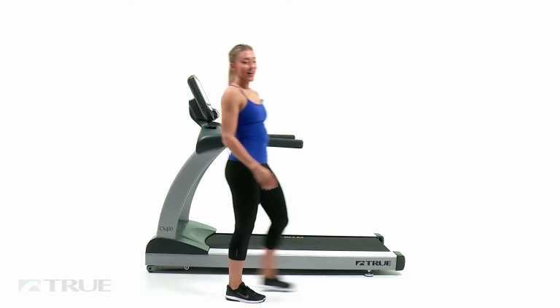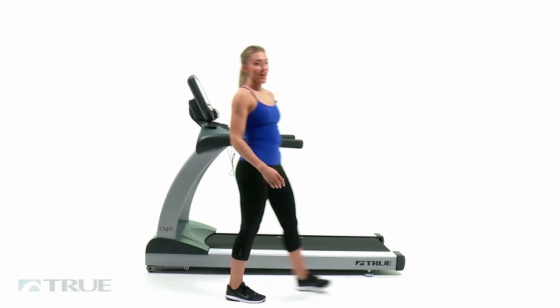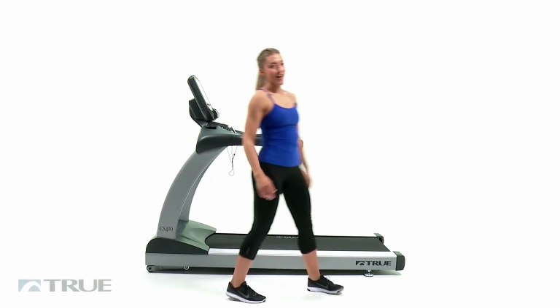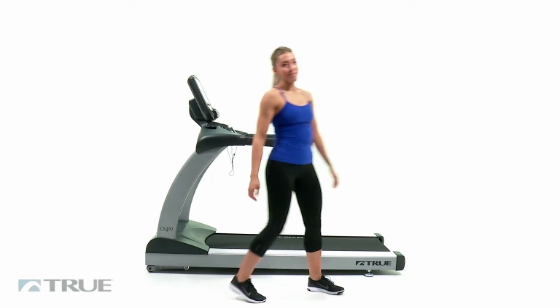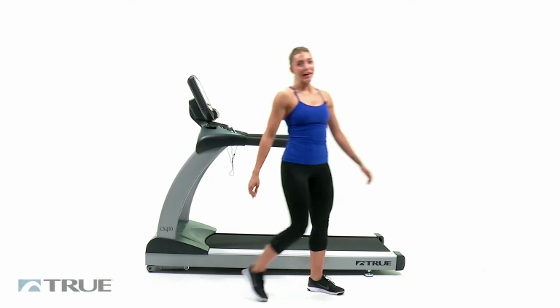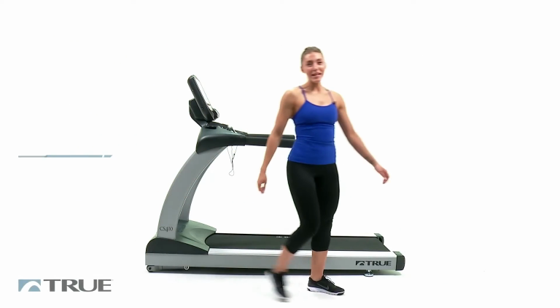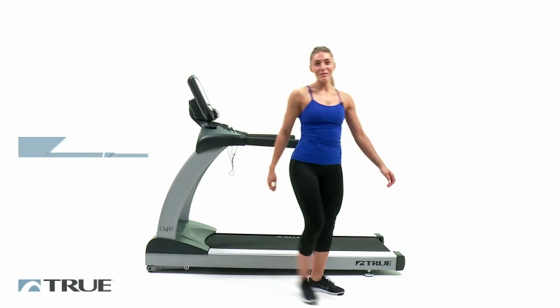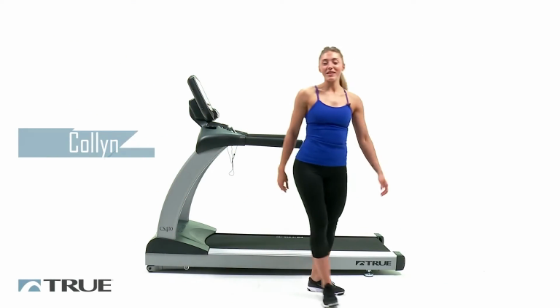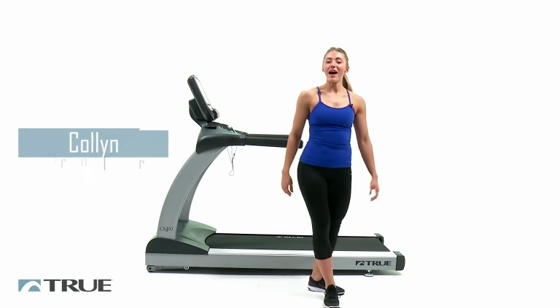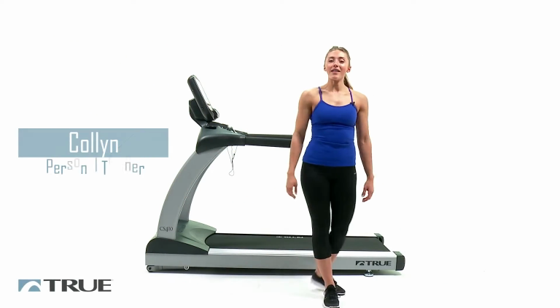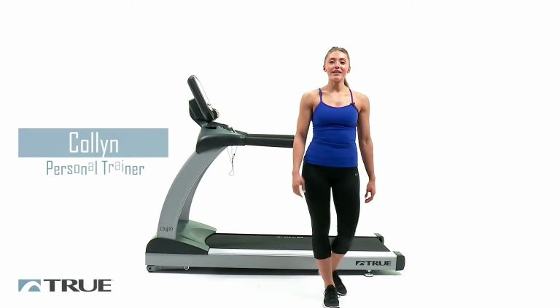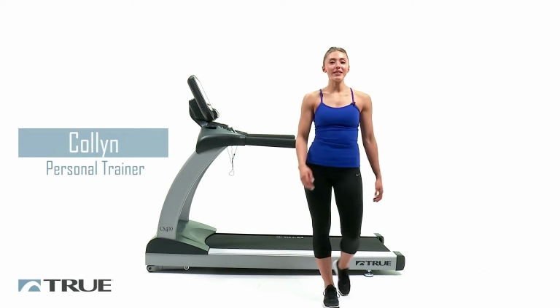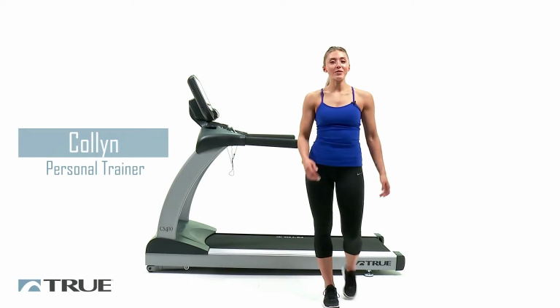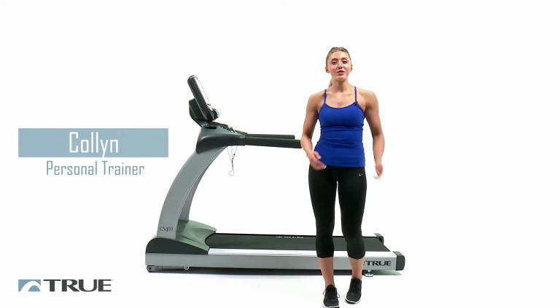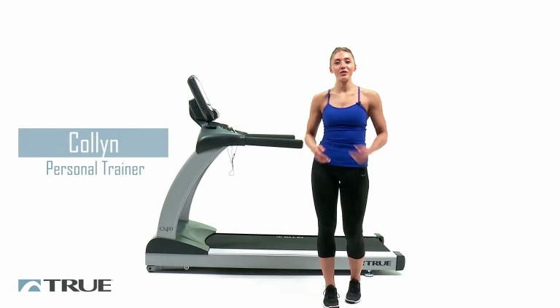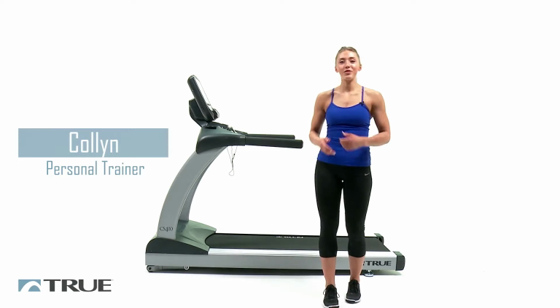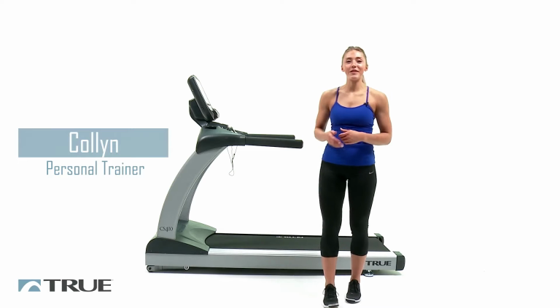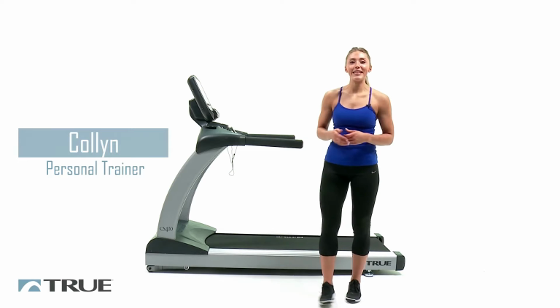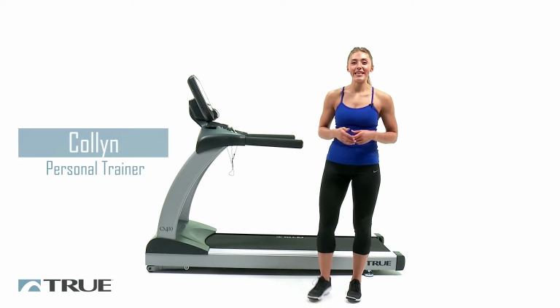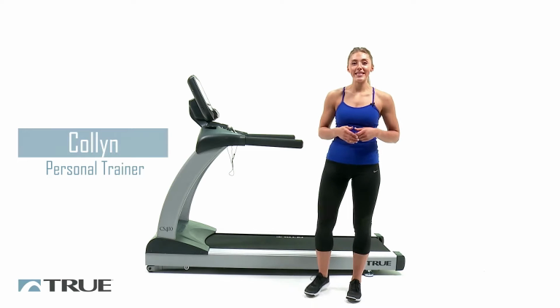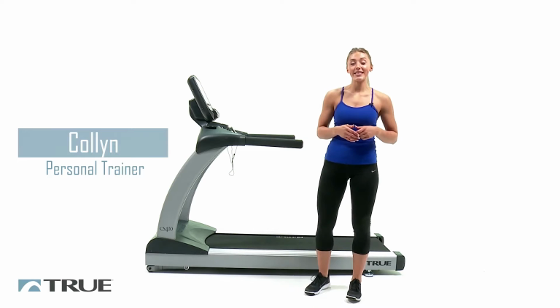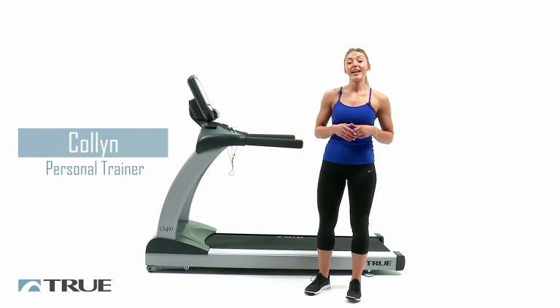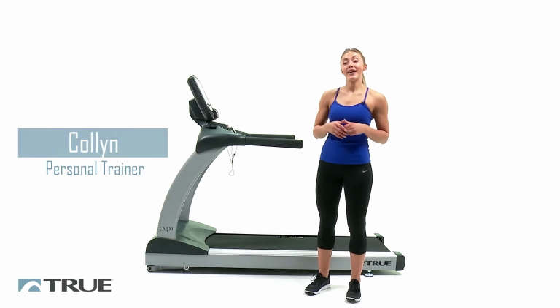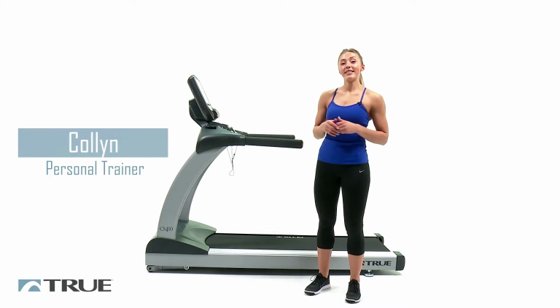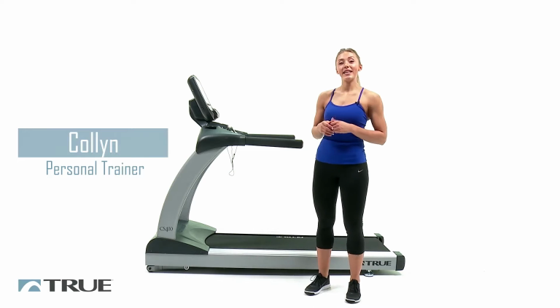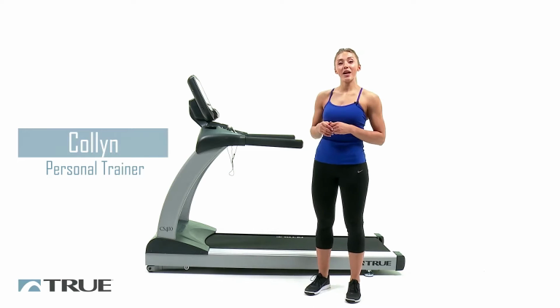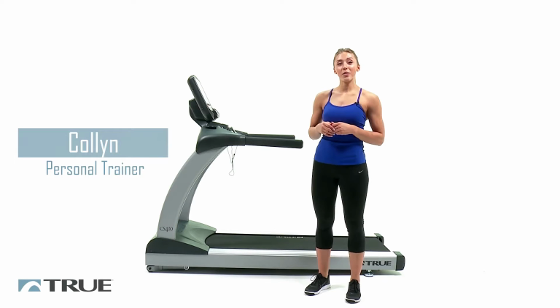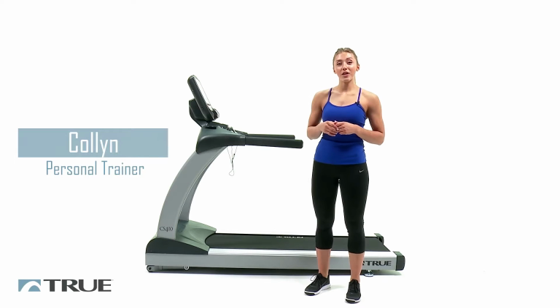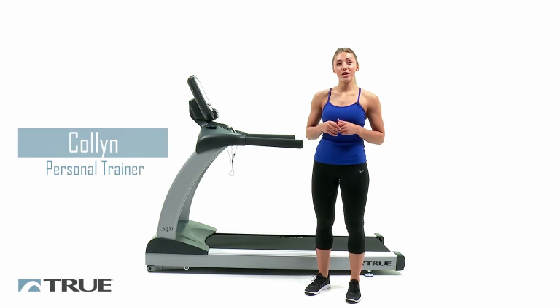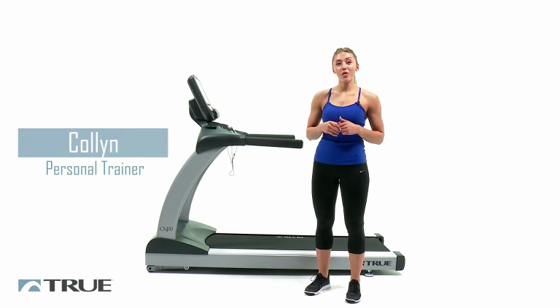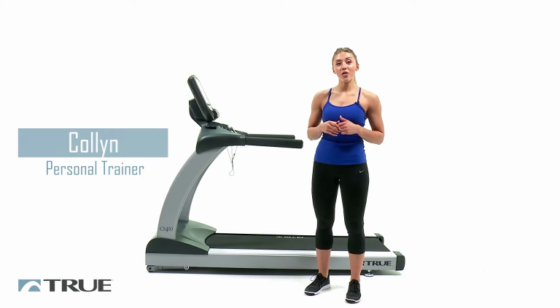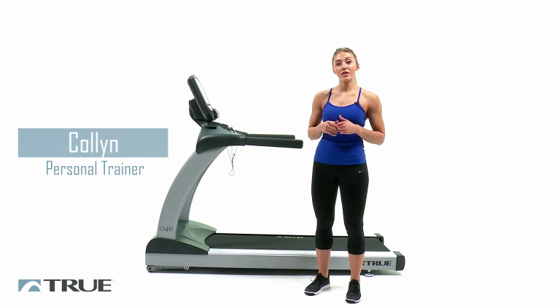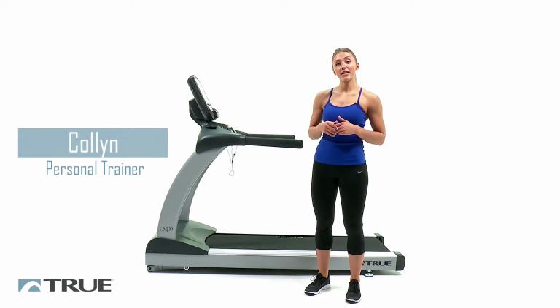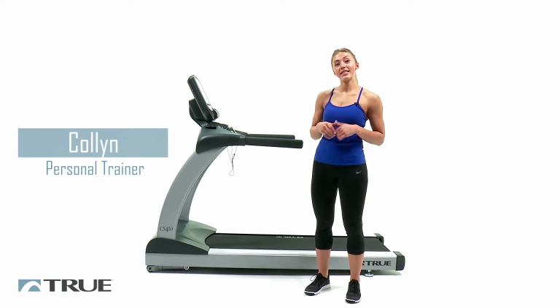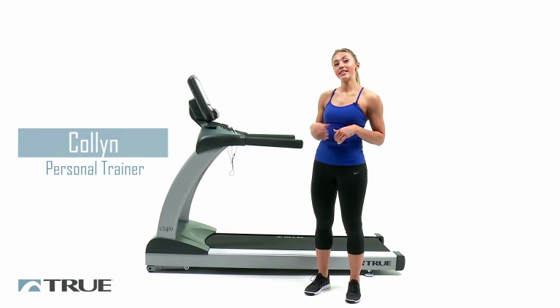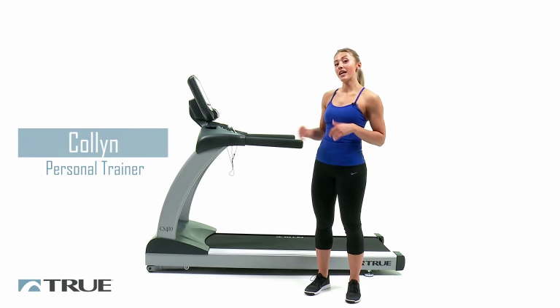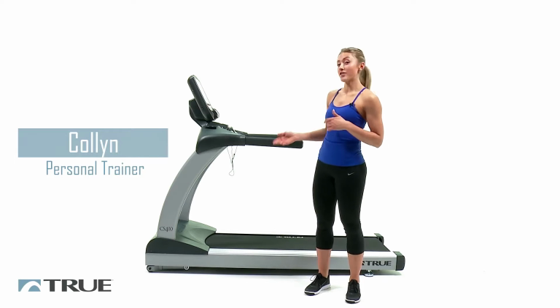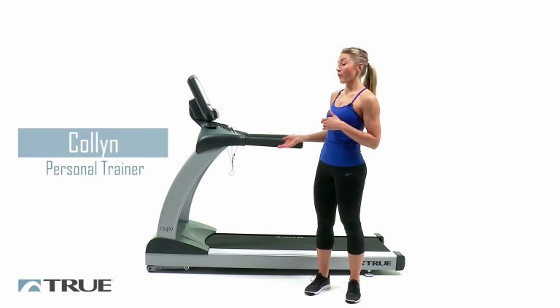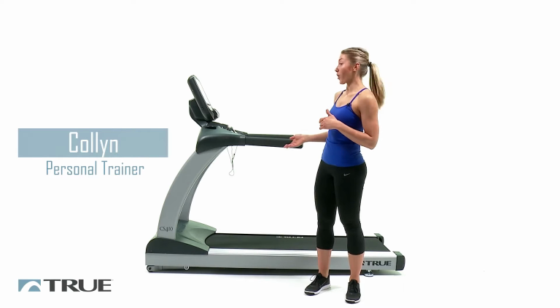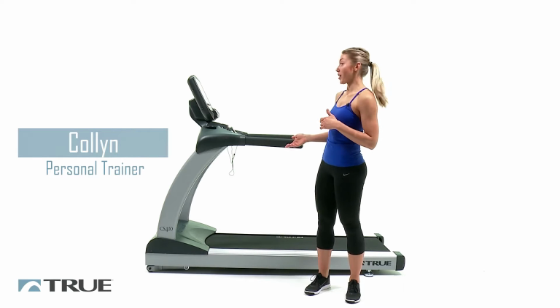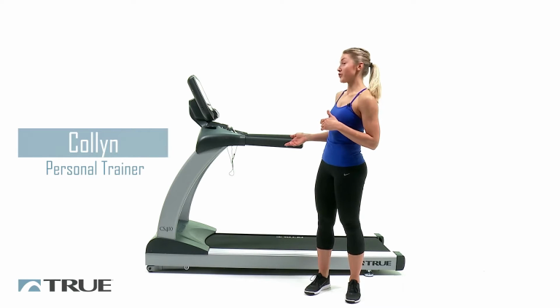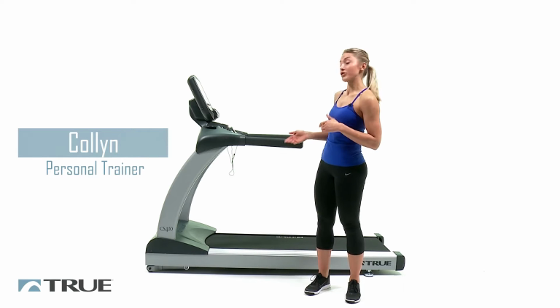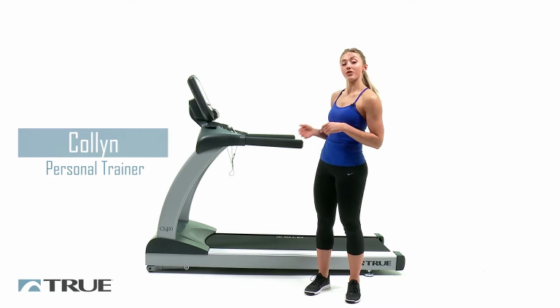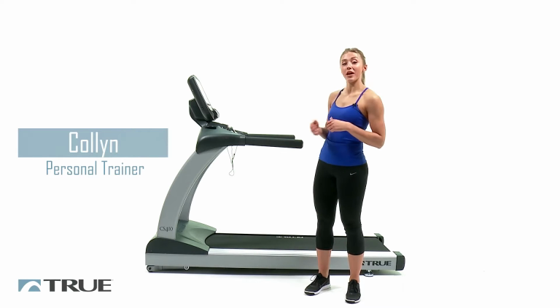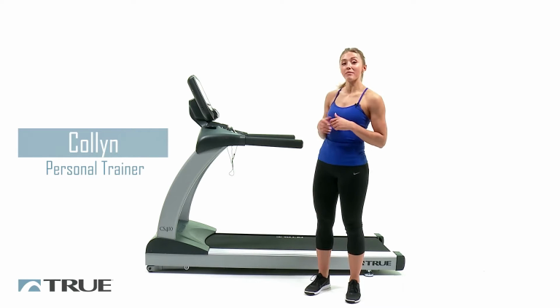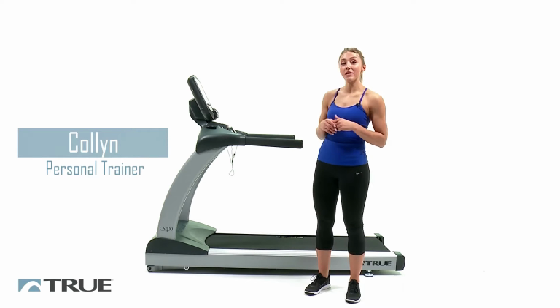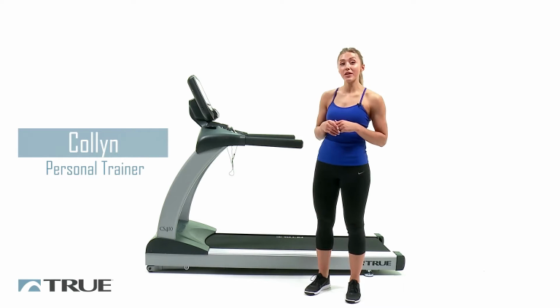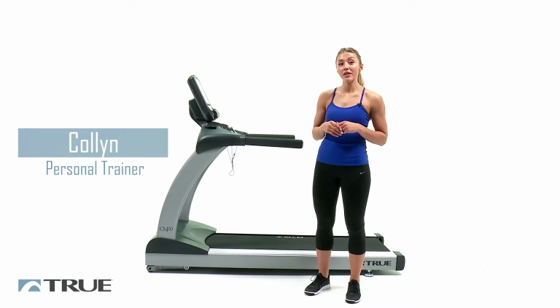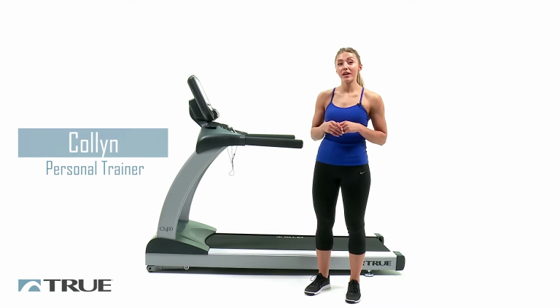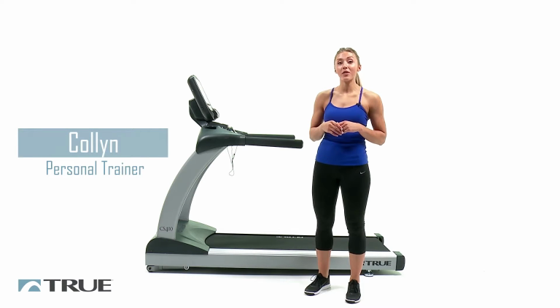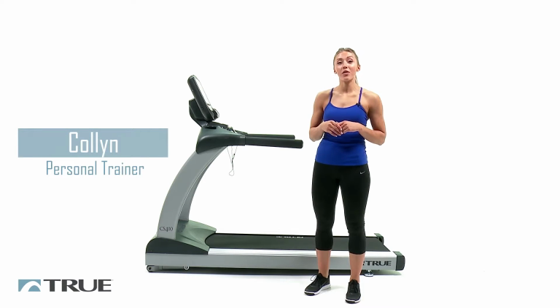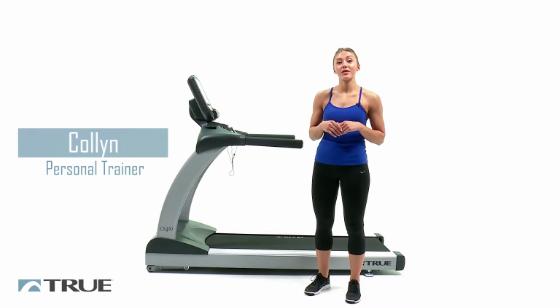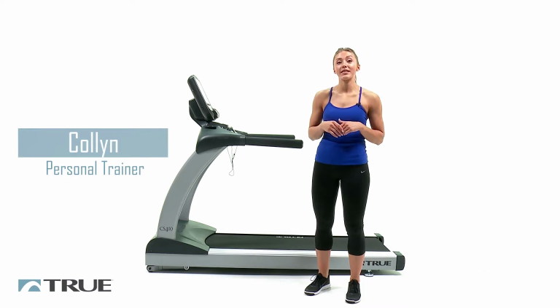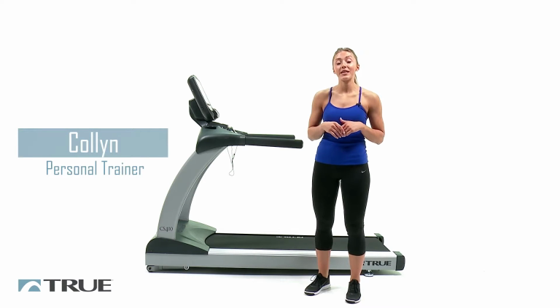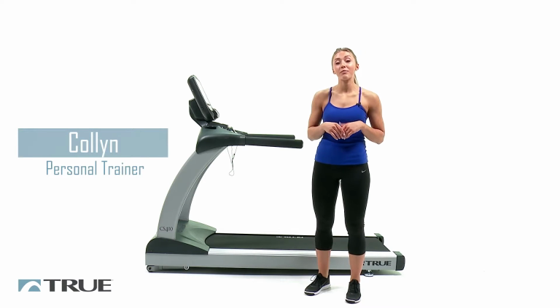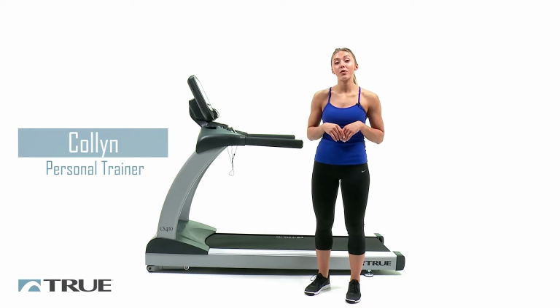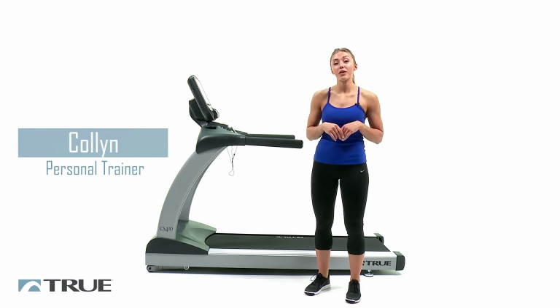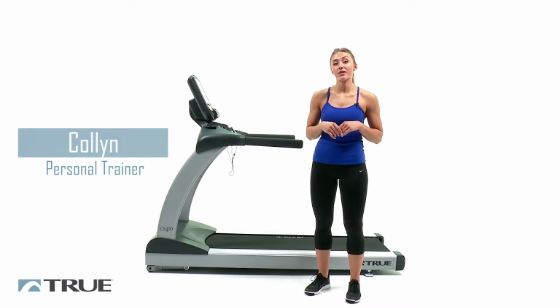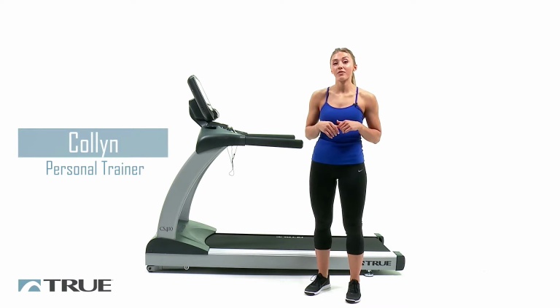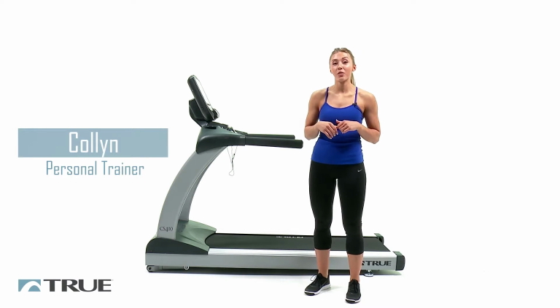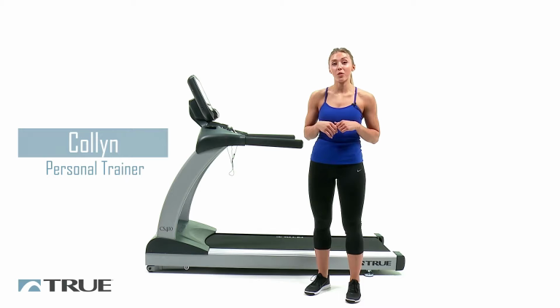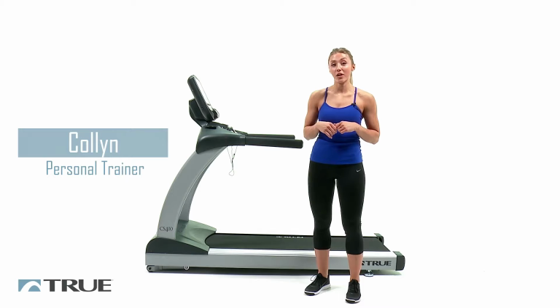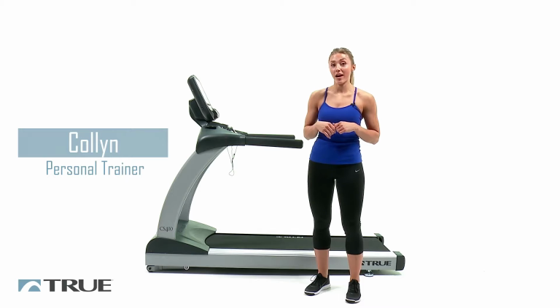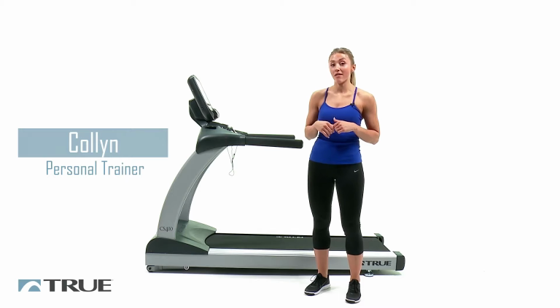Hi, my name's Colin here with True Fitness, and today we're going to go over the CS400 treadmill and go over a sample interval workout.